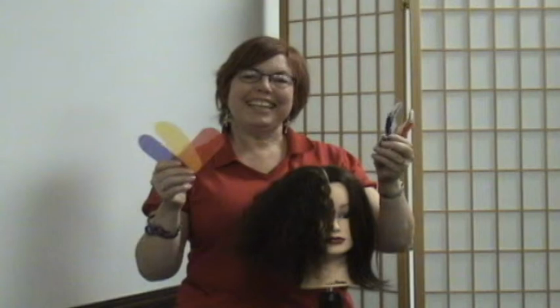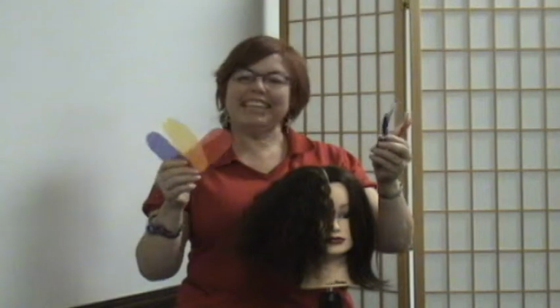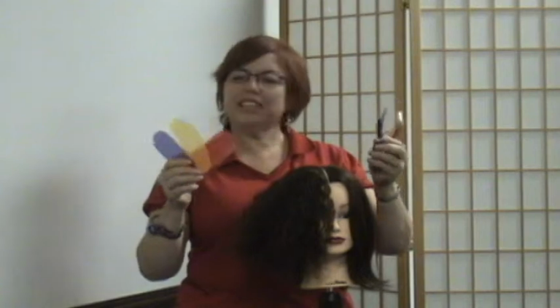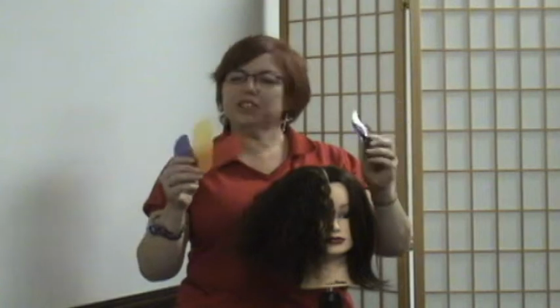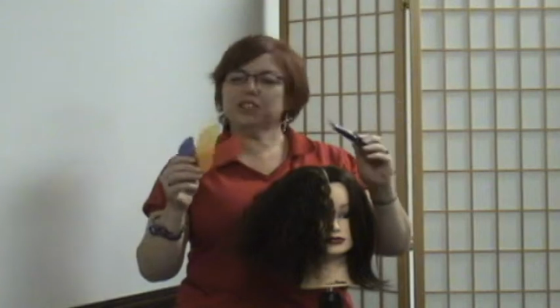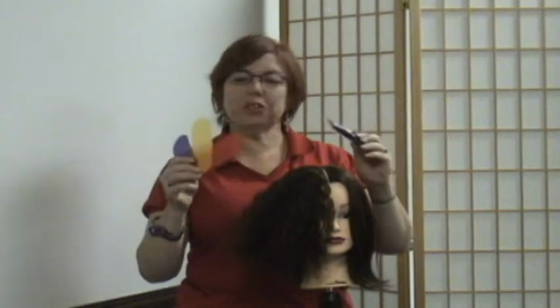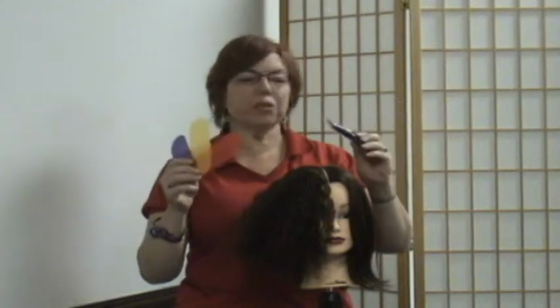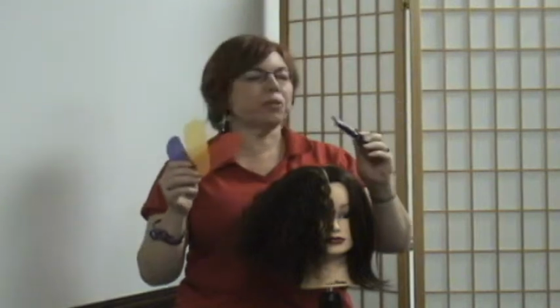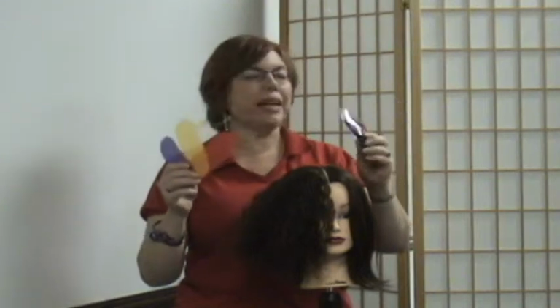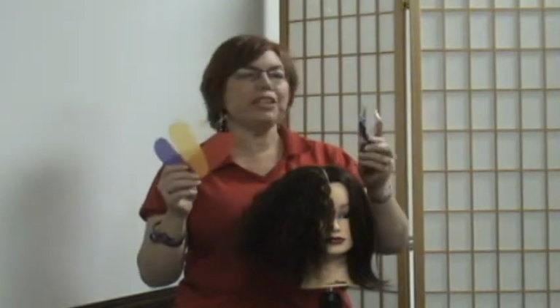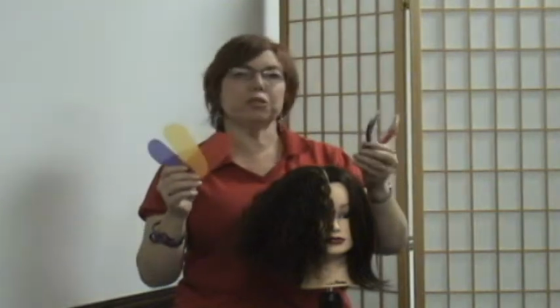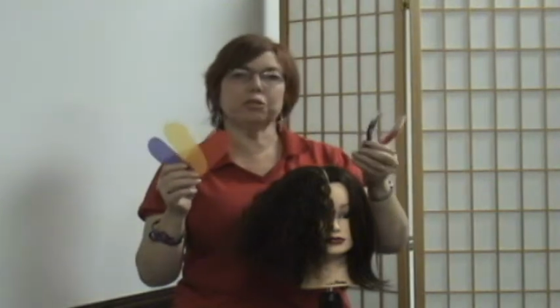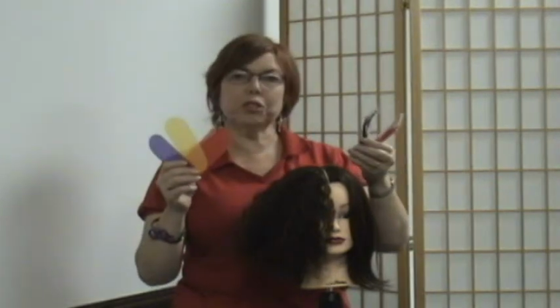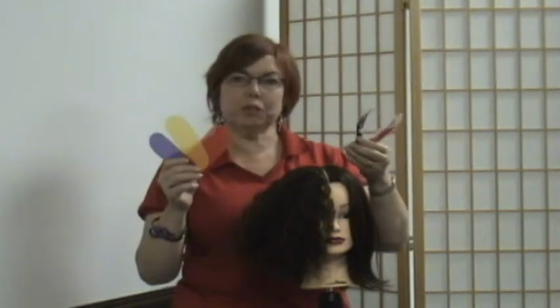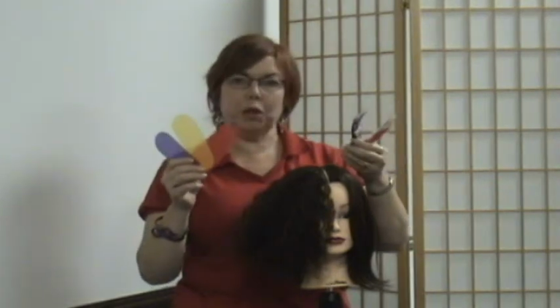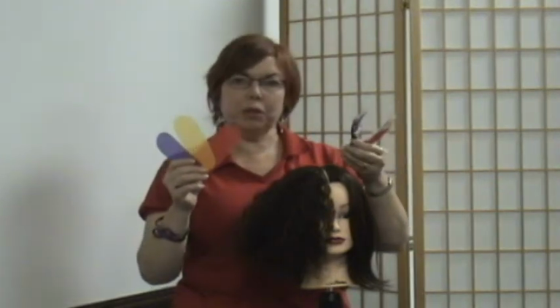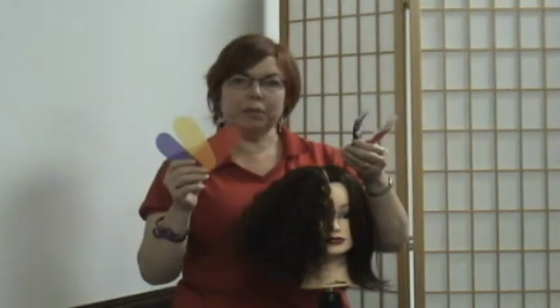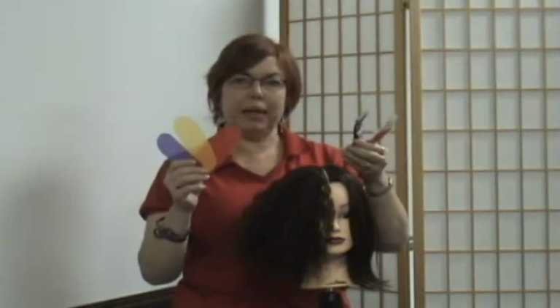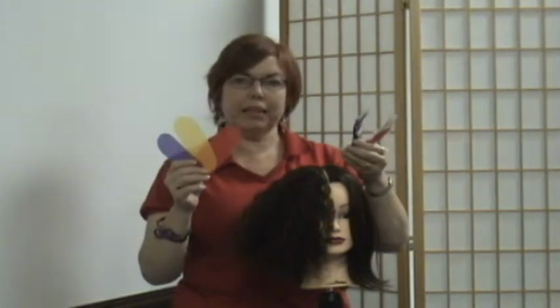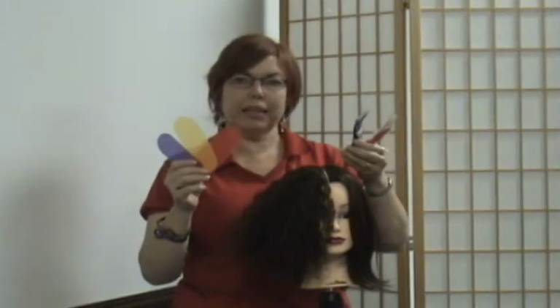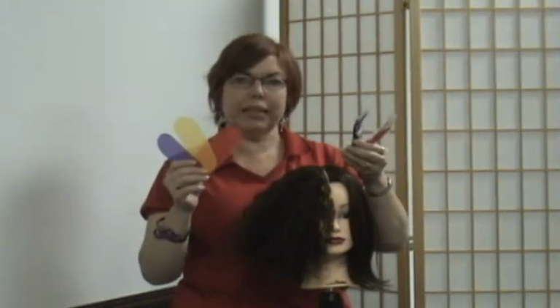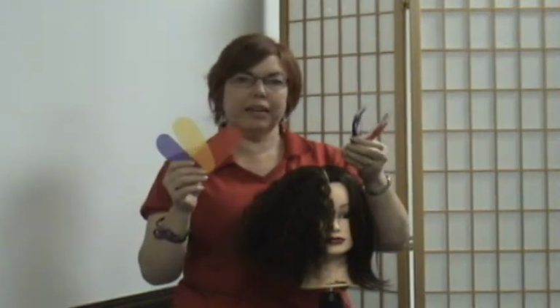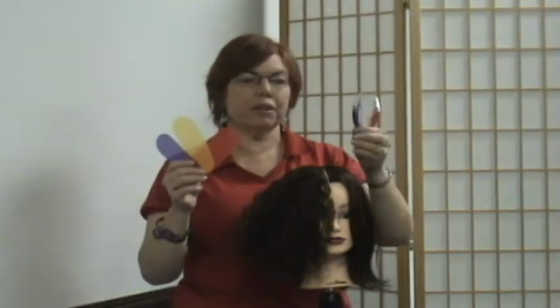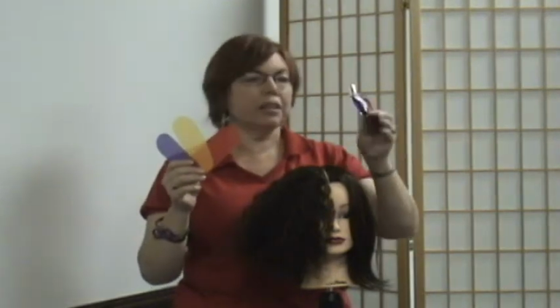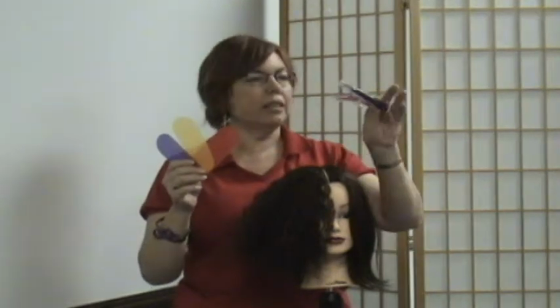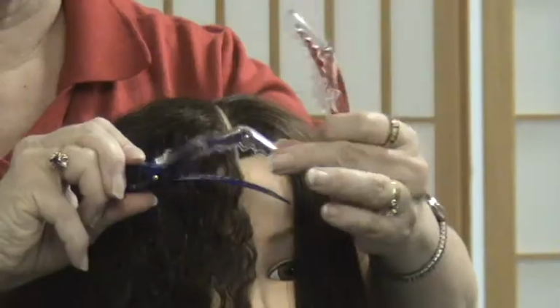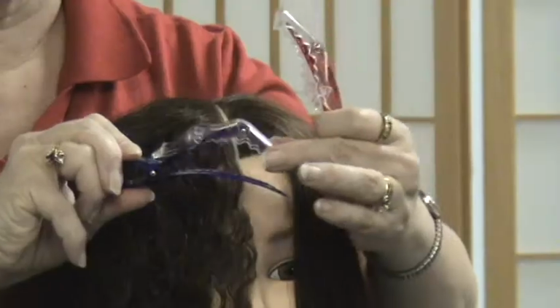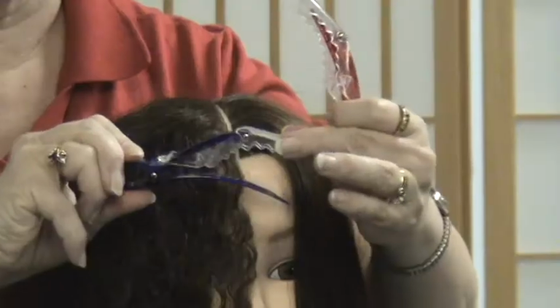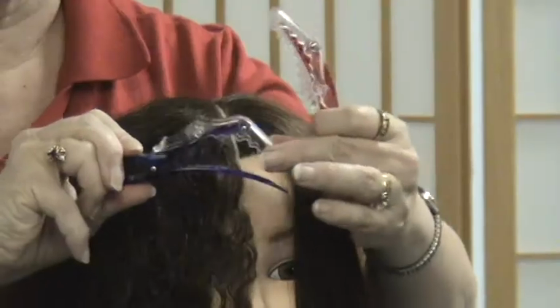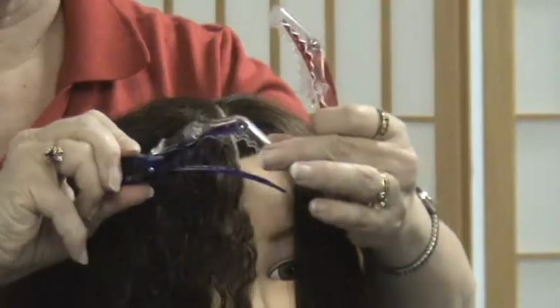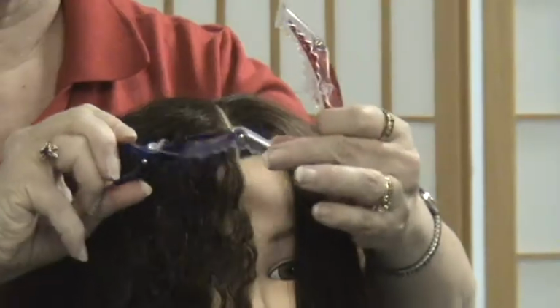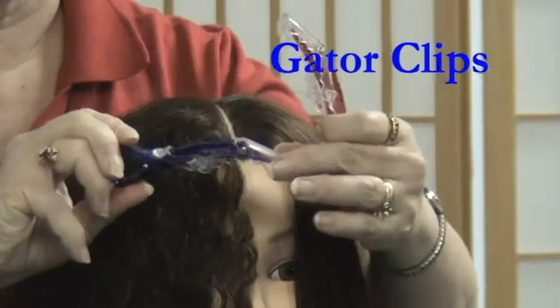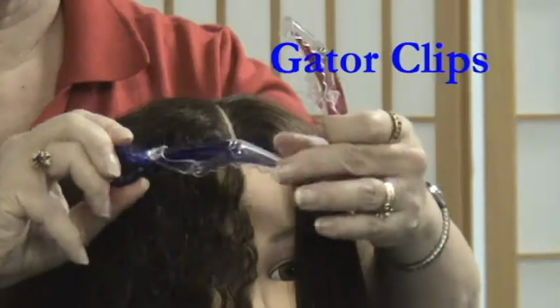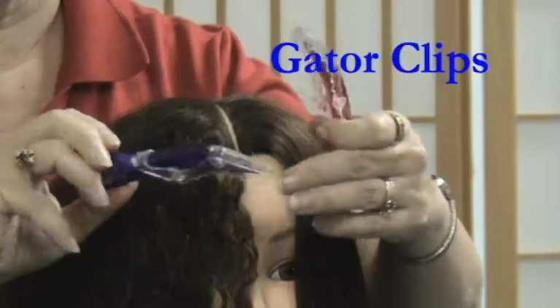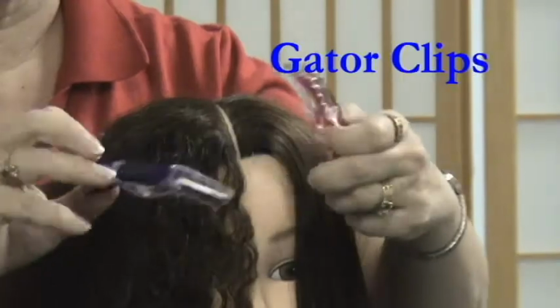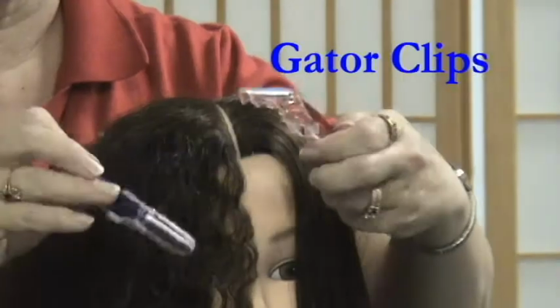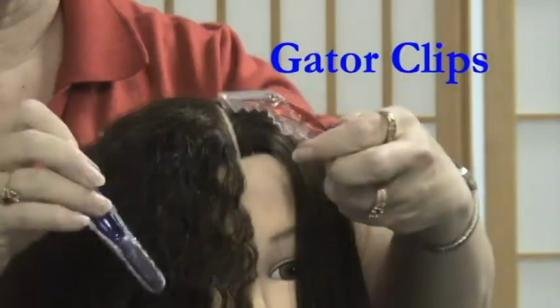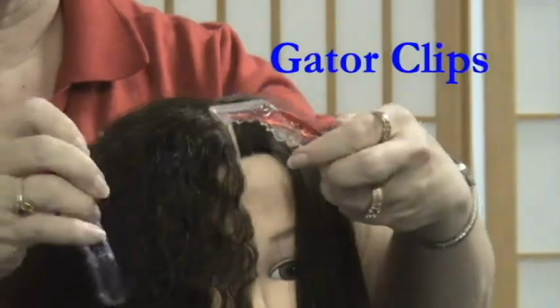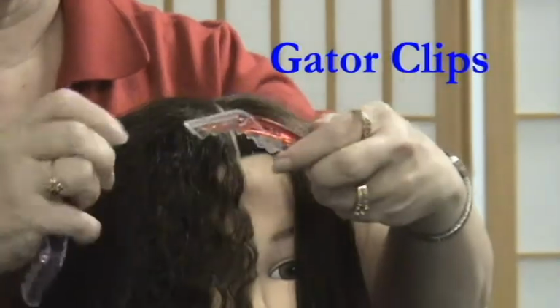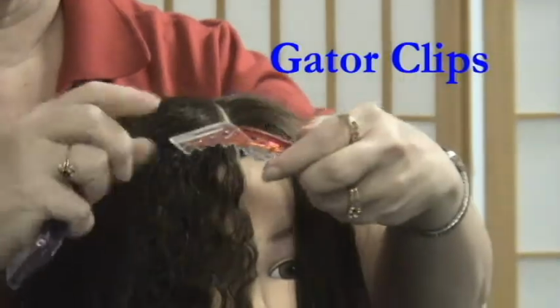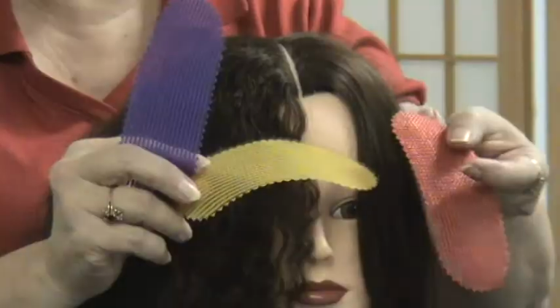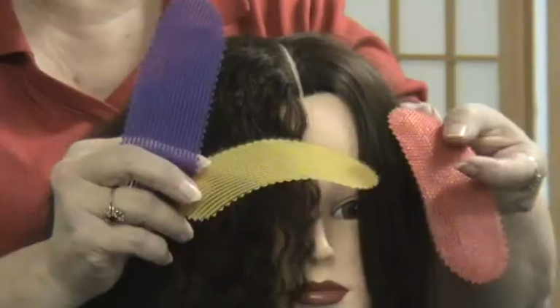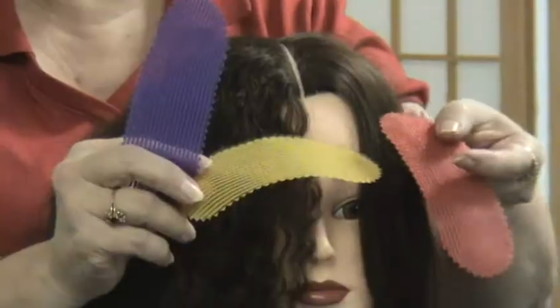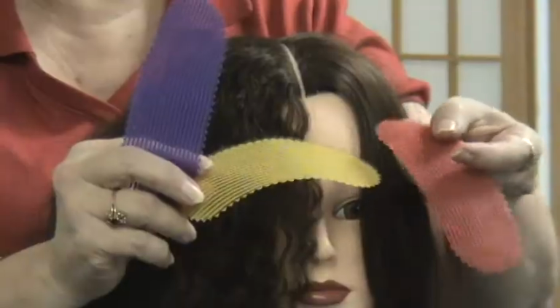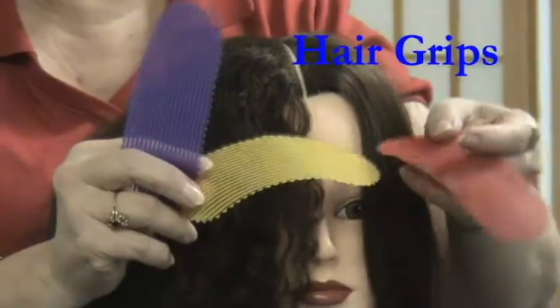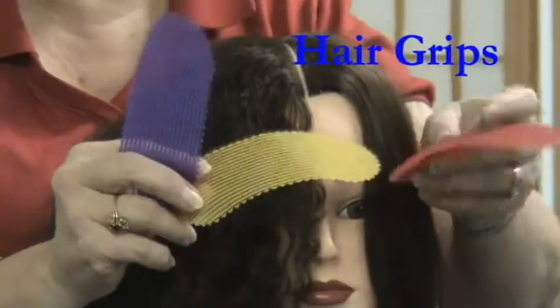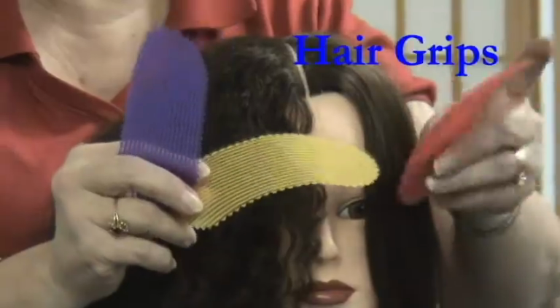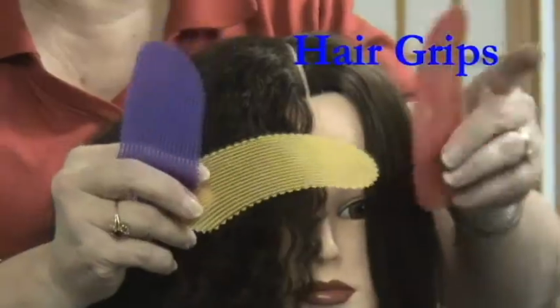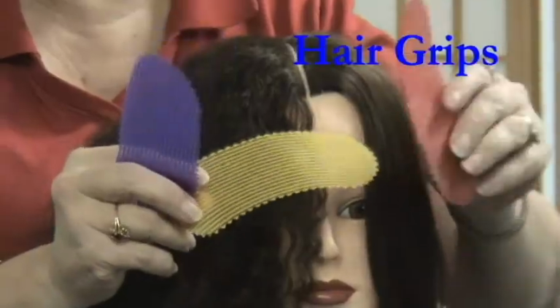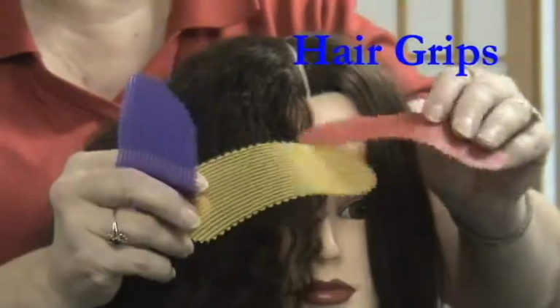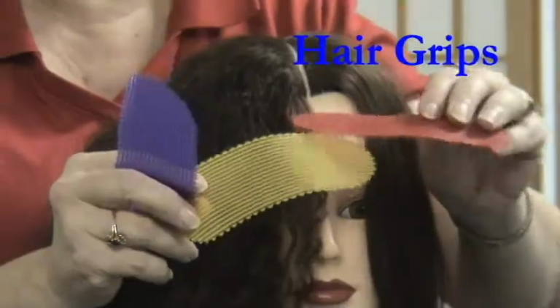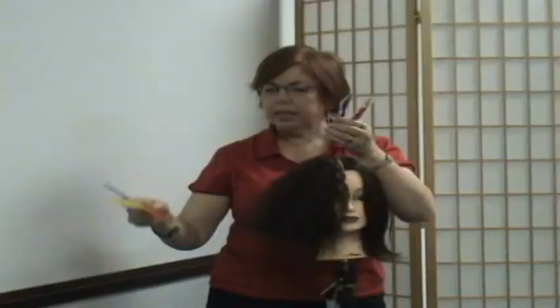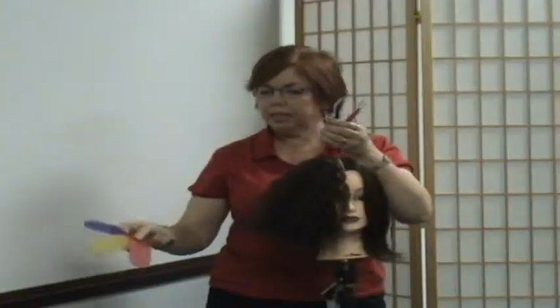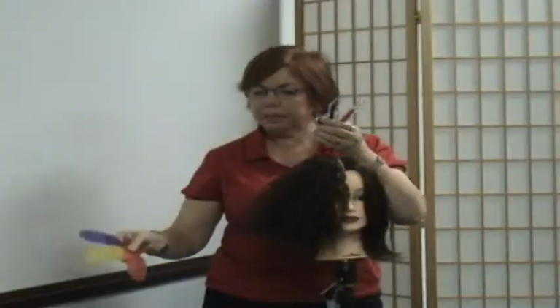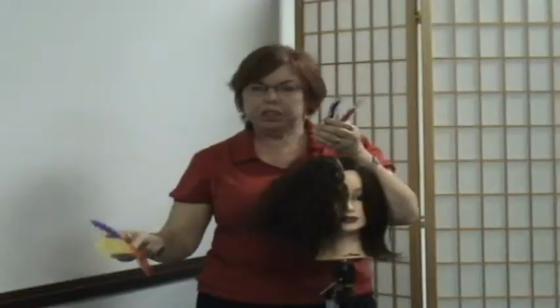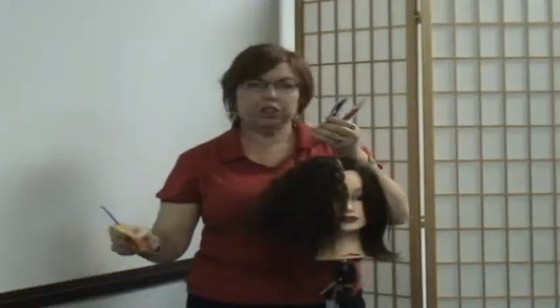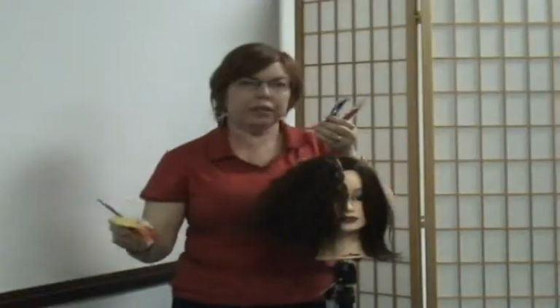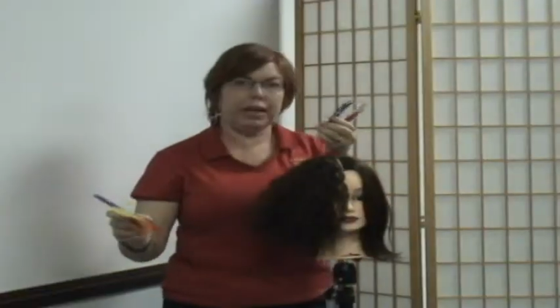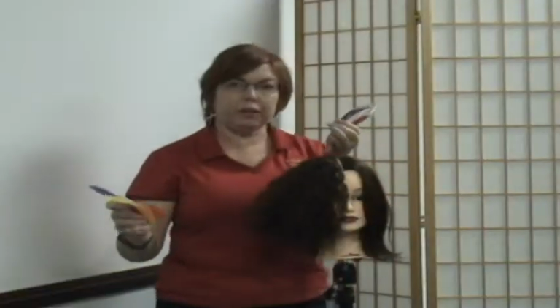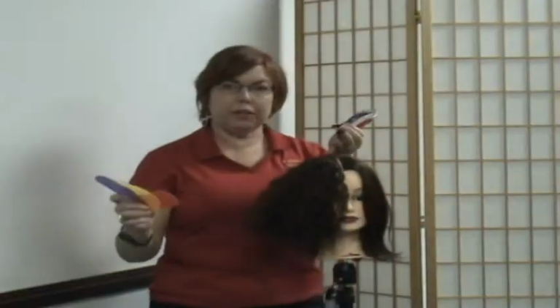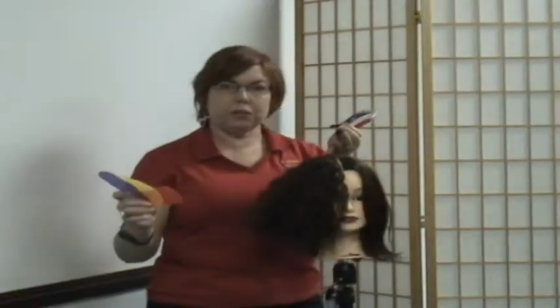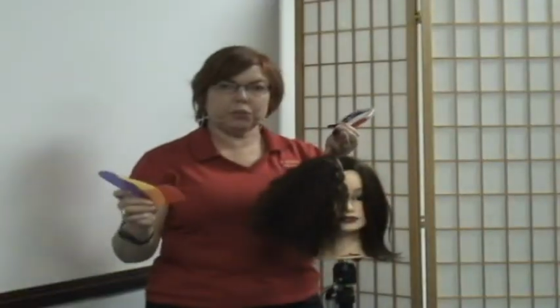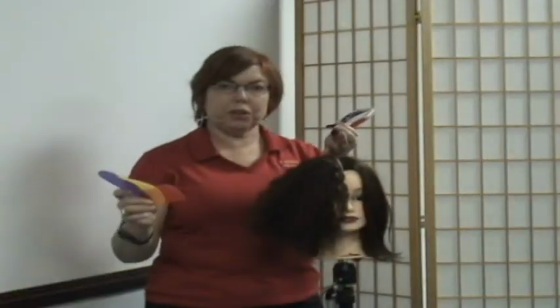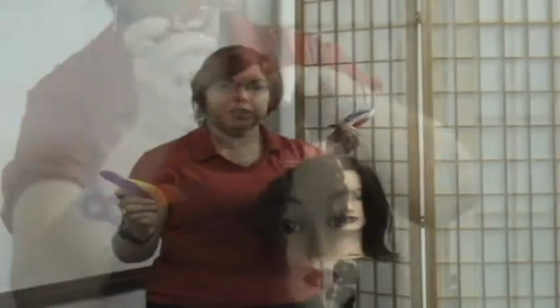These are two great tools for holding back the hair. These are called the Gator Clips and these are the Hair Grips. Let me show you how these work.